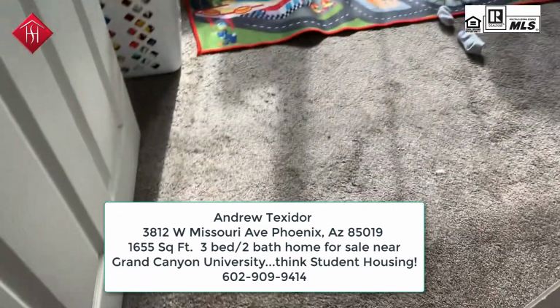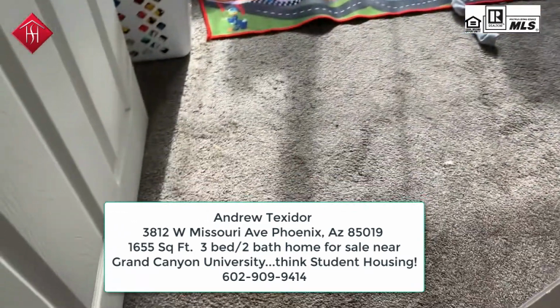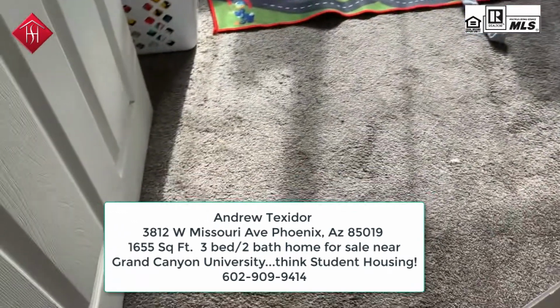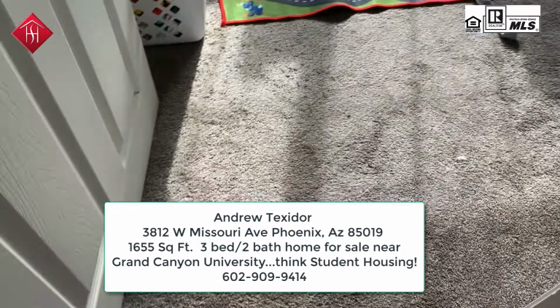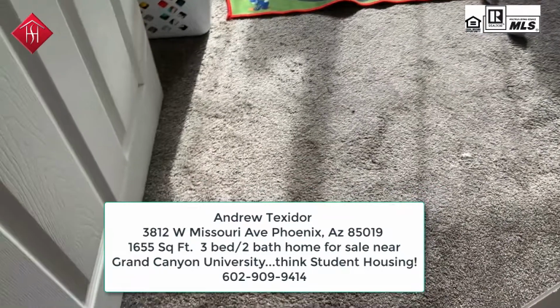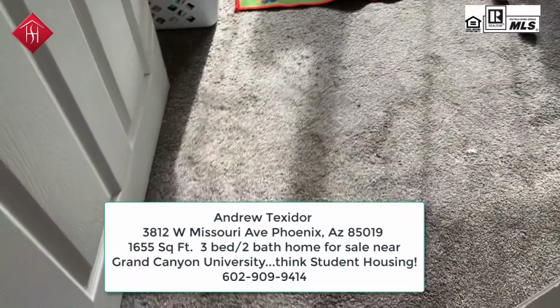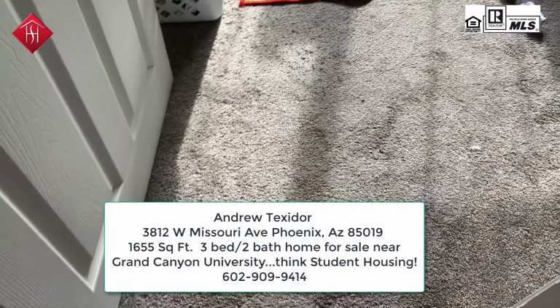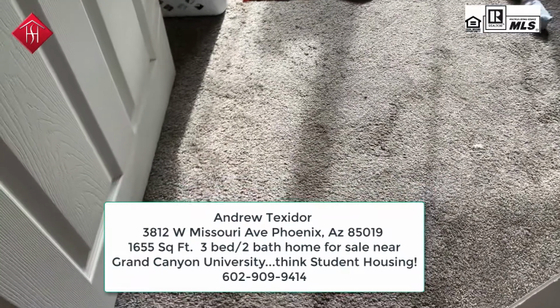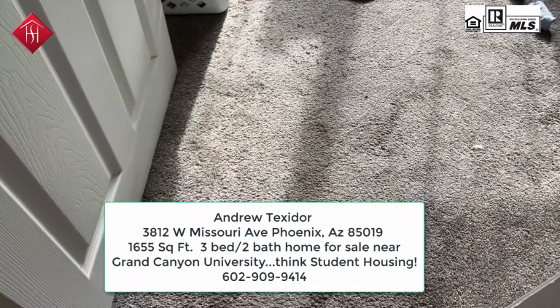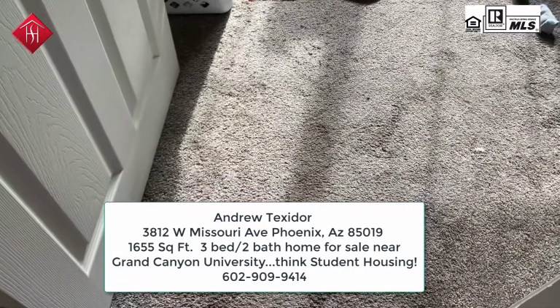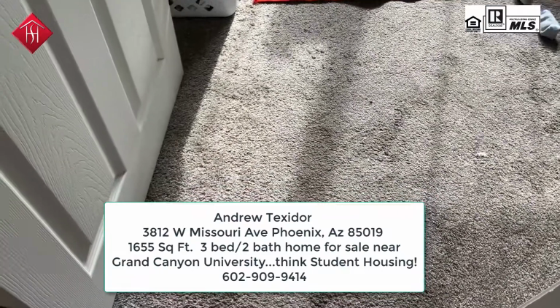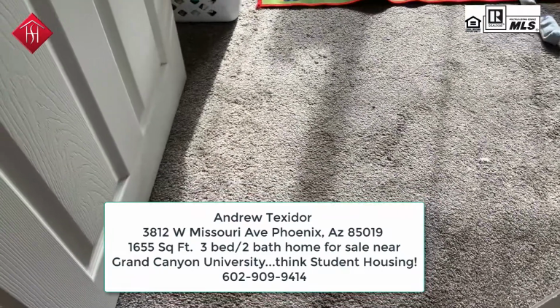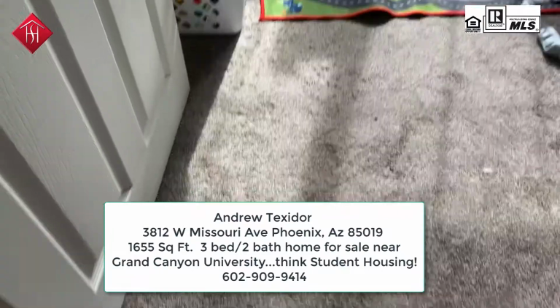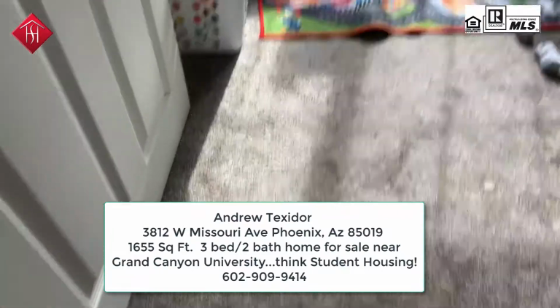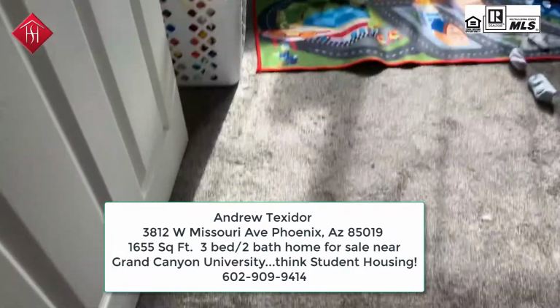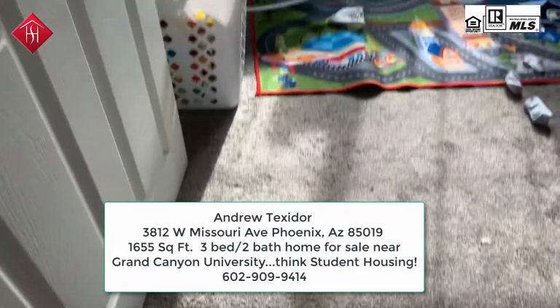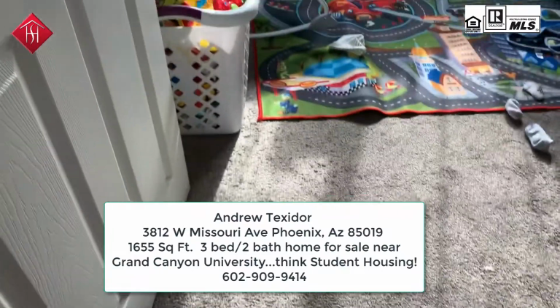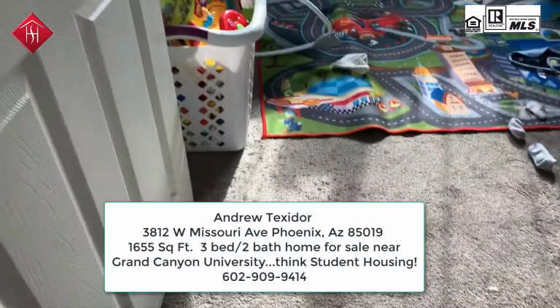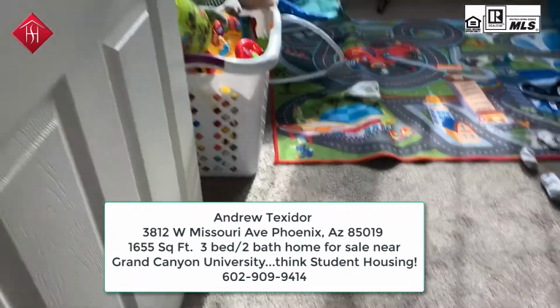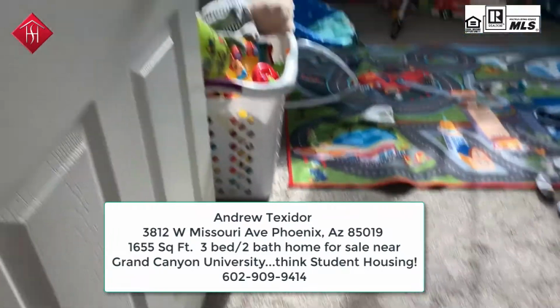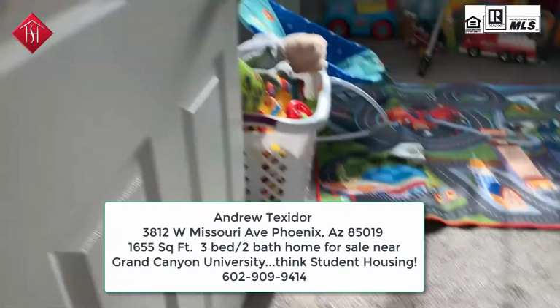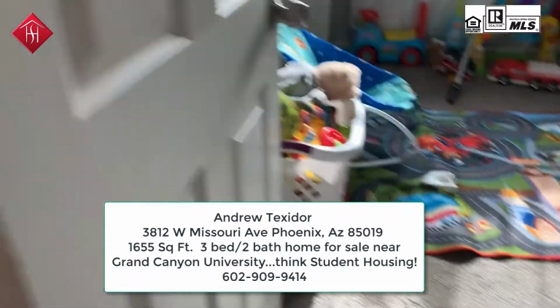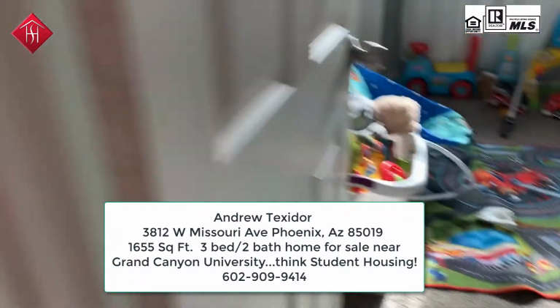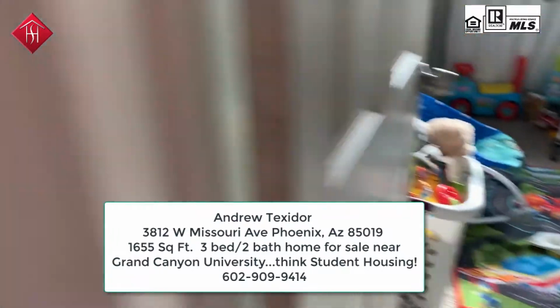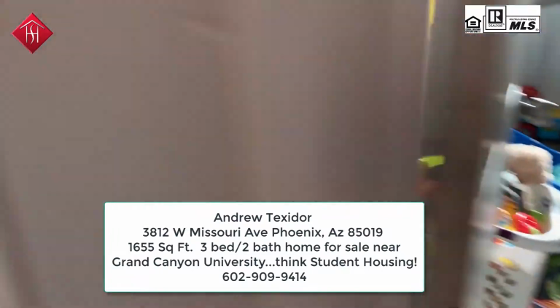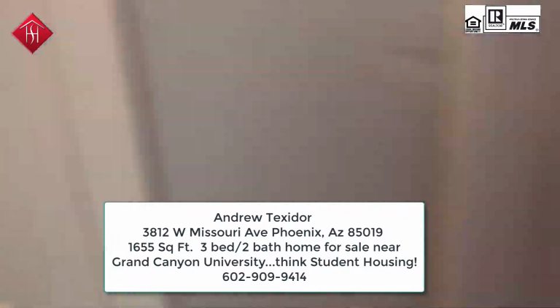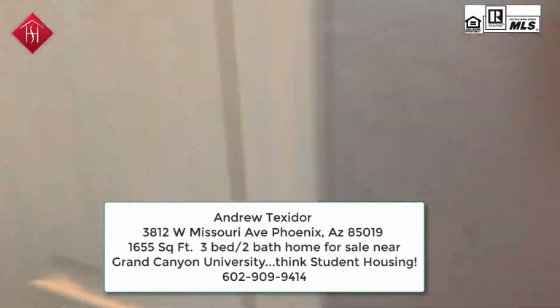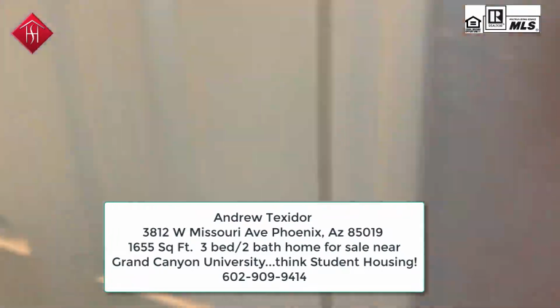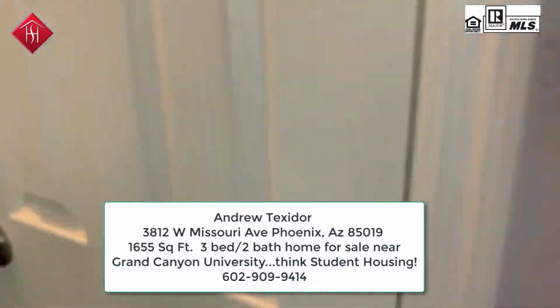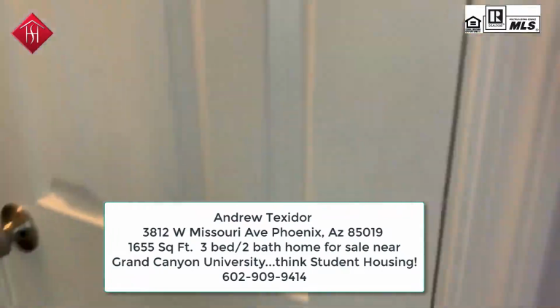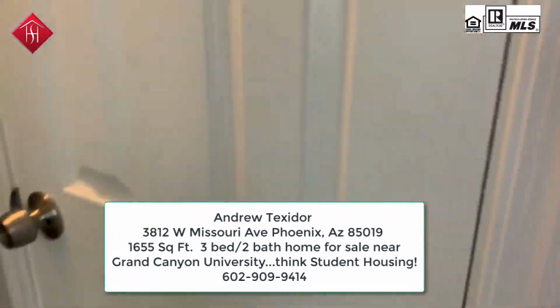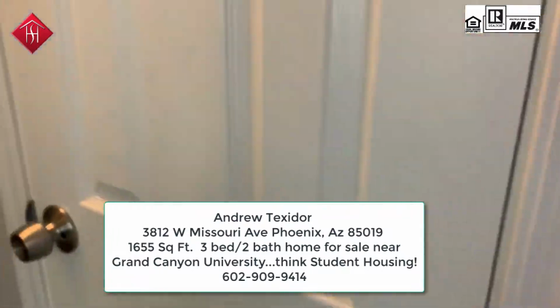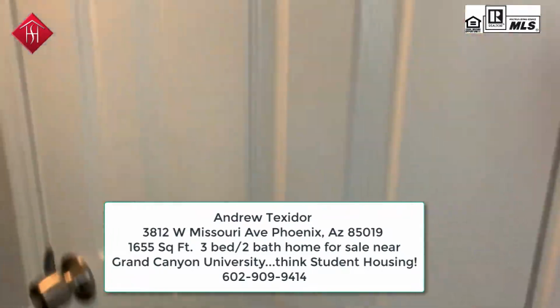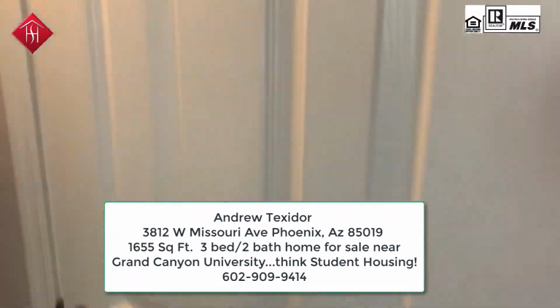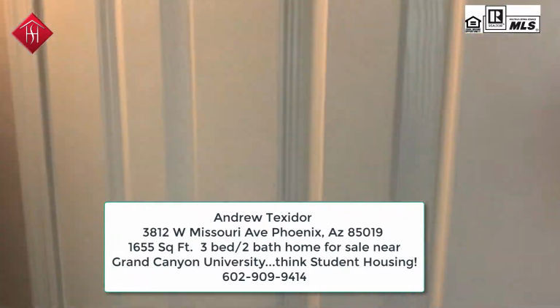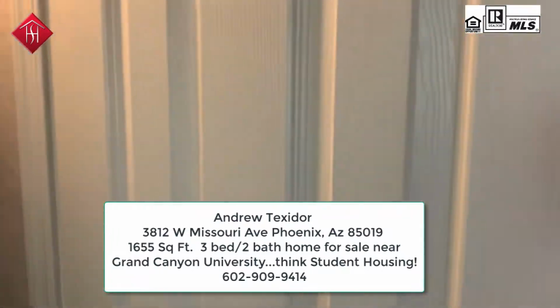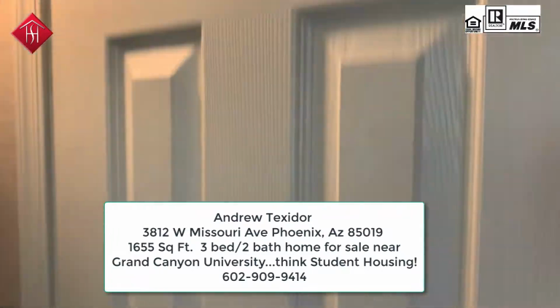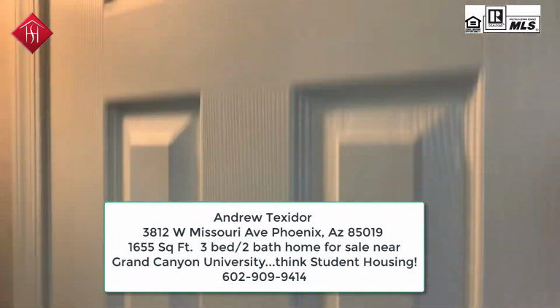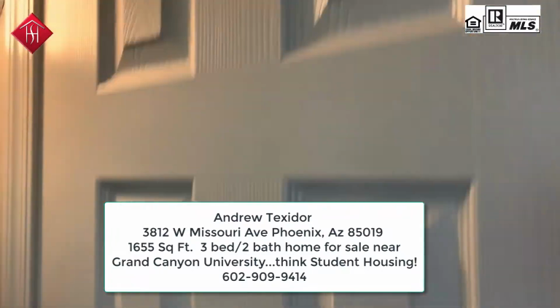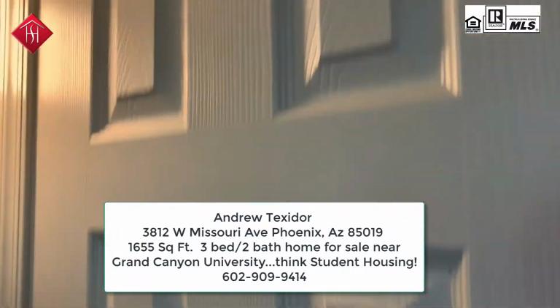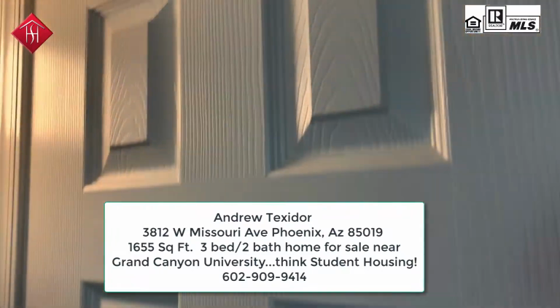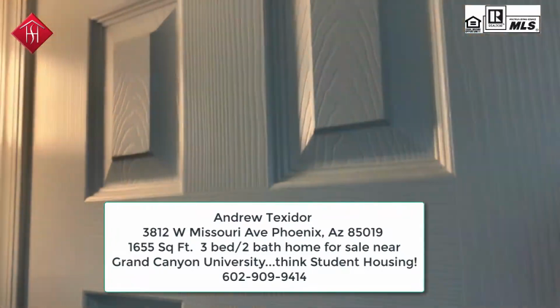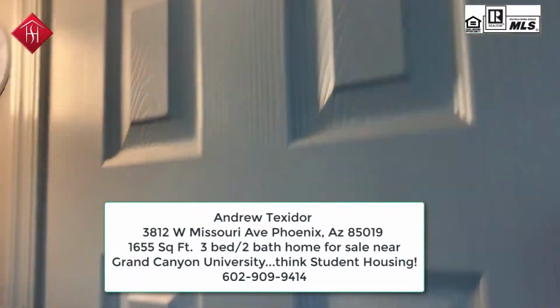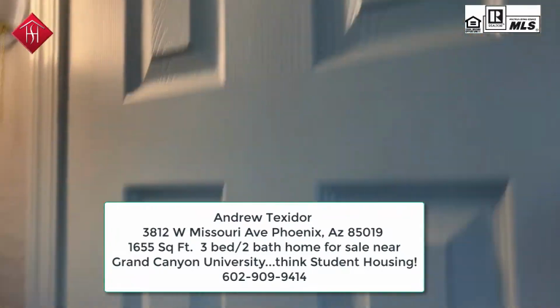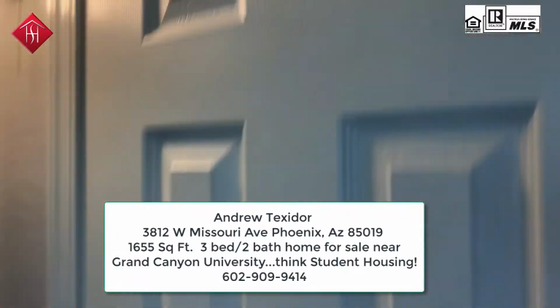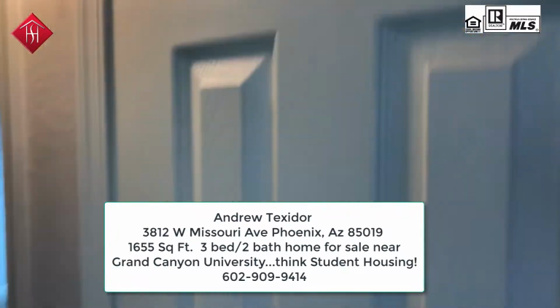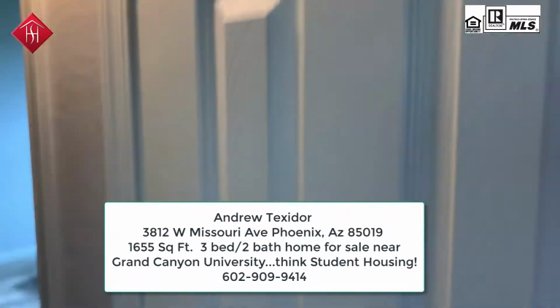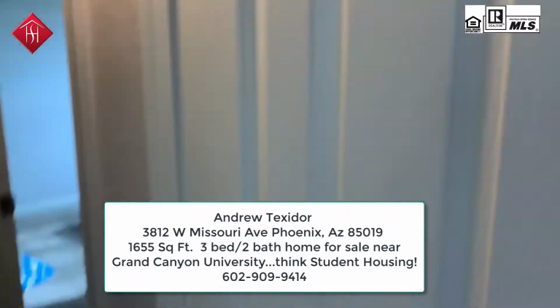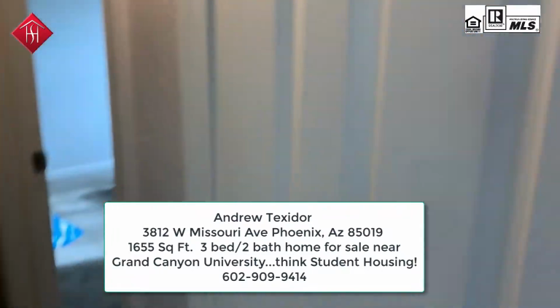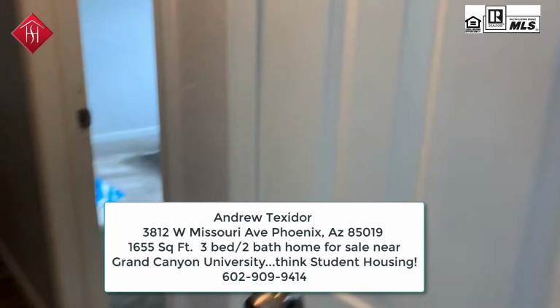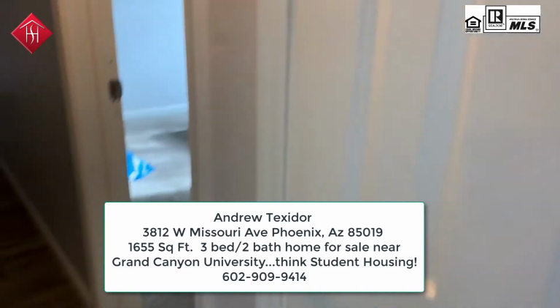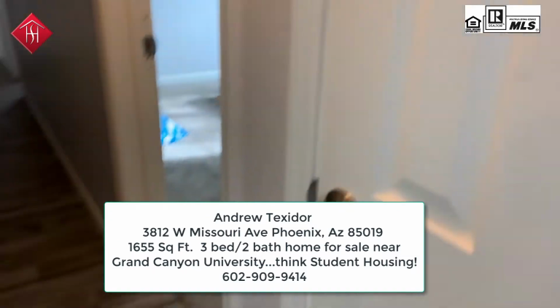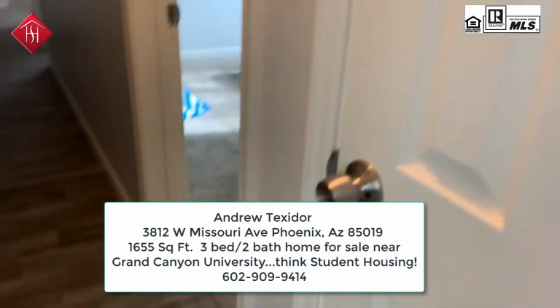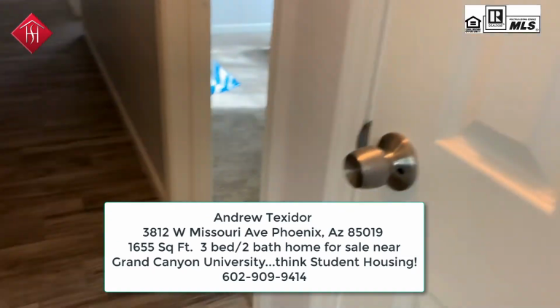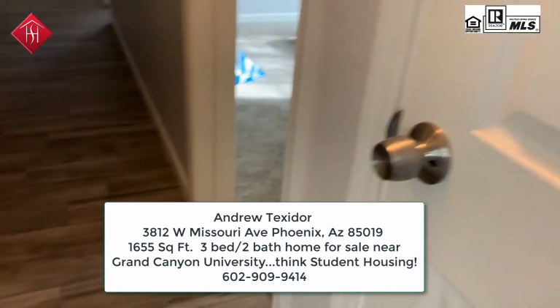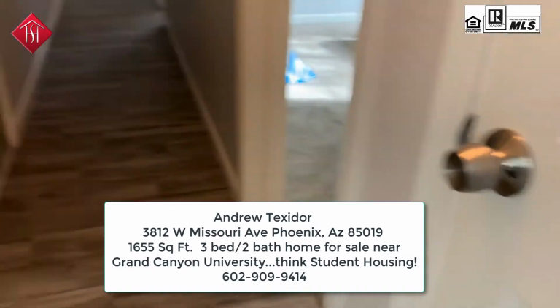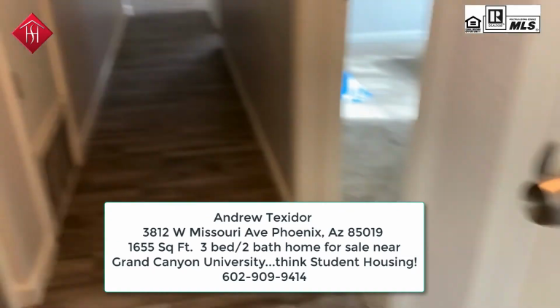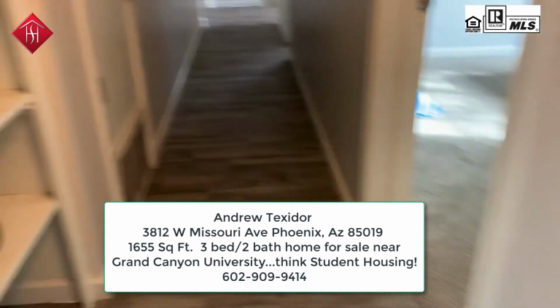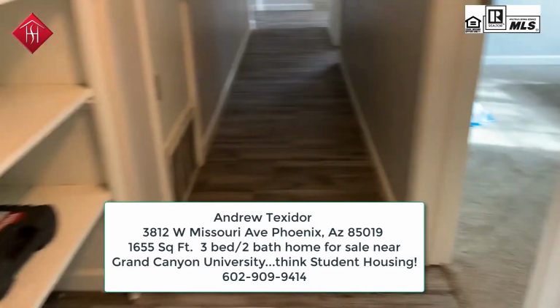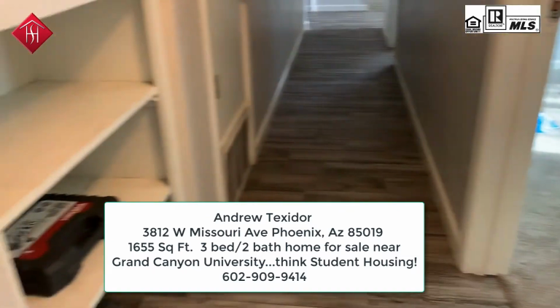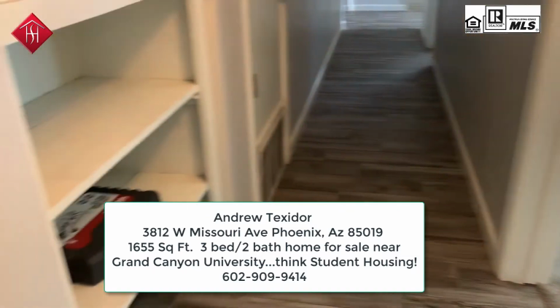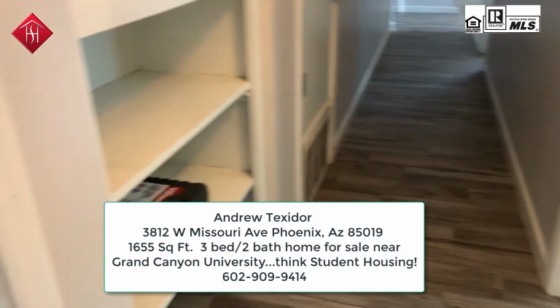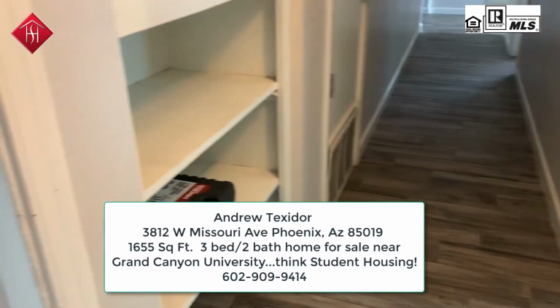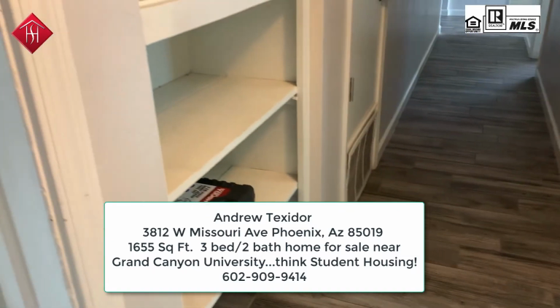Nice upgraded carpeting, six-panel doors, and matching brushed nickel hardware.